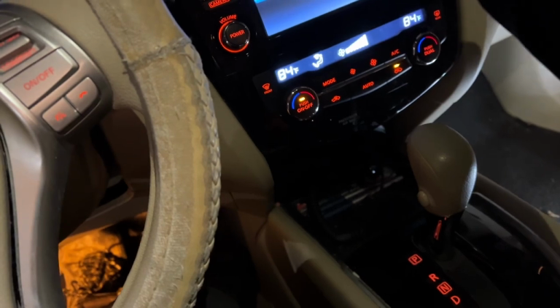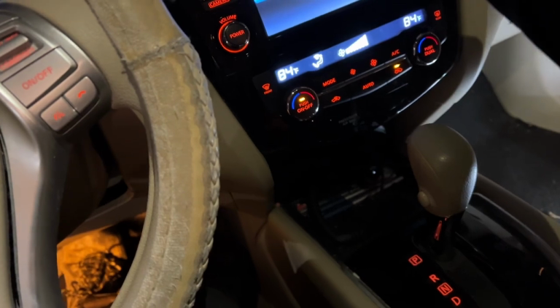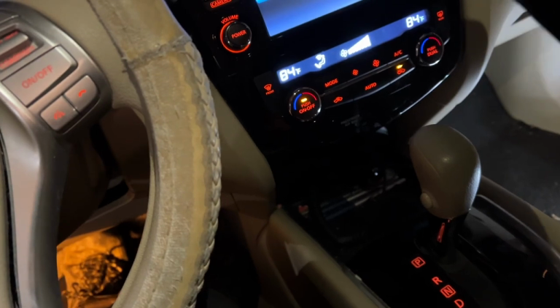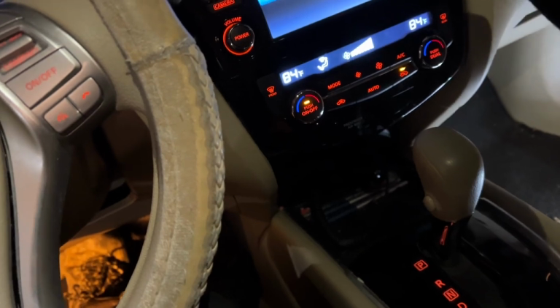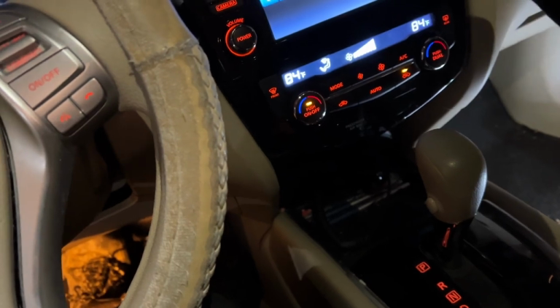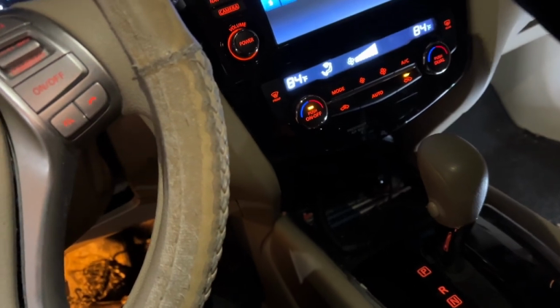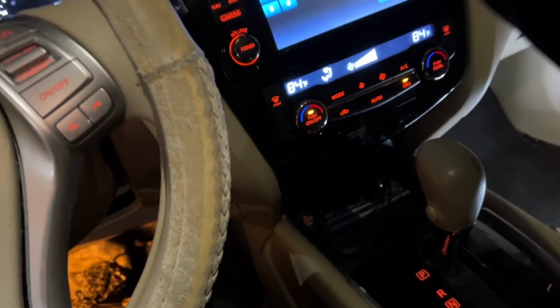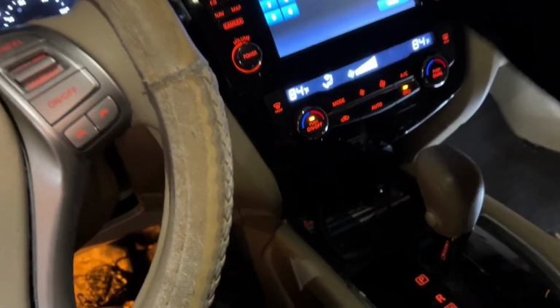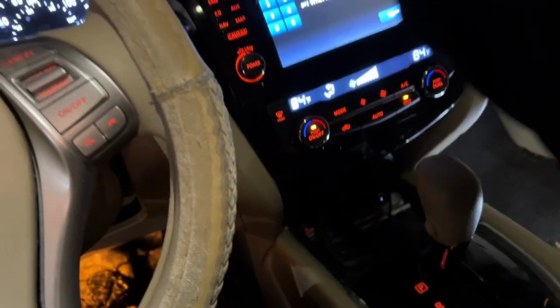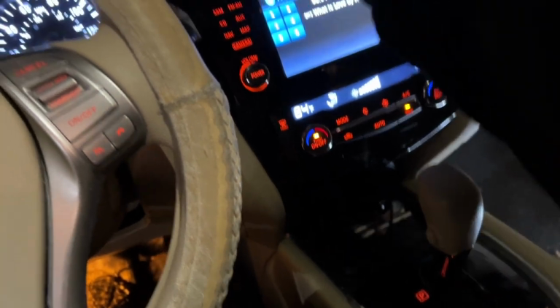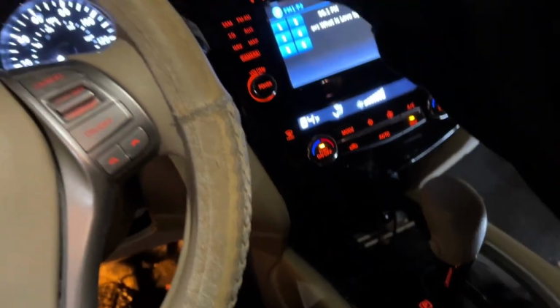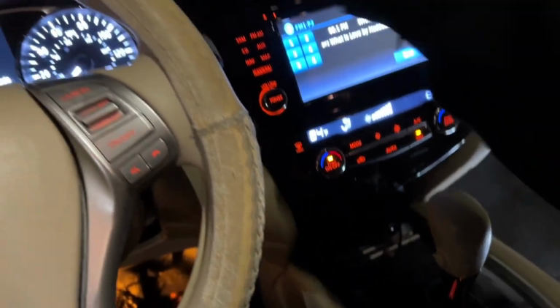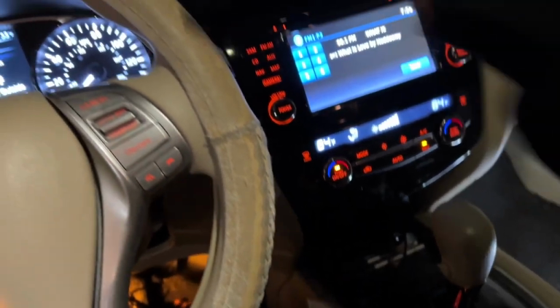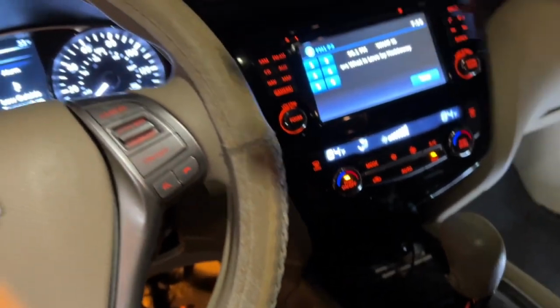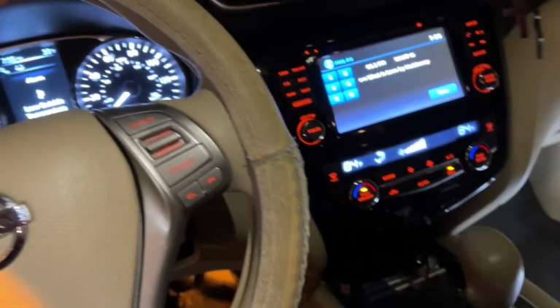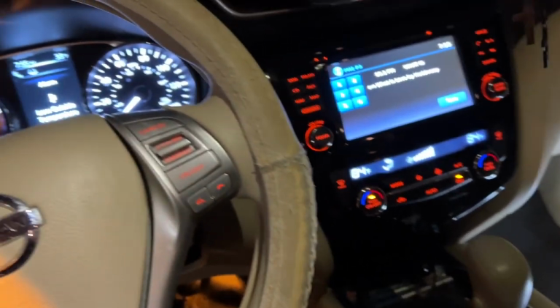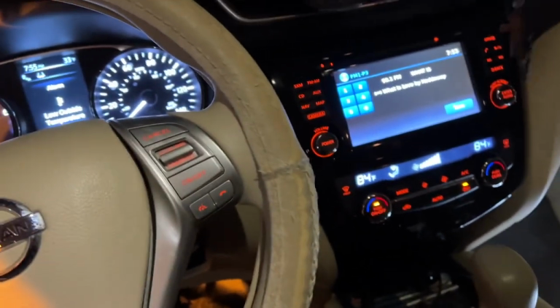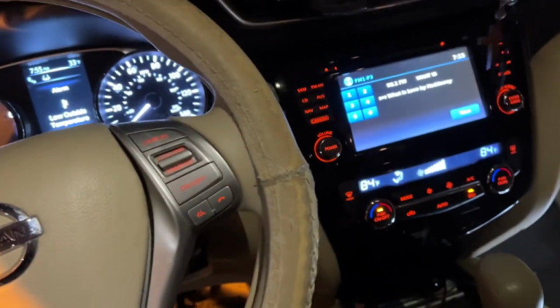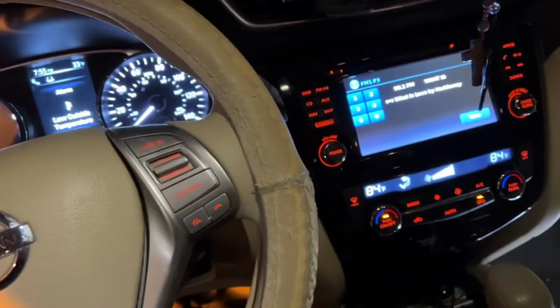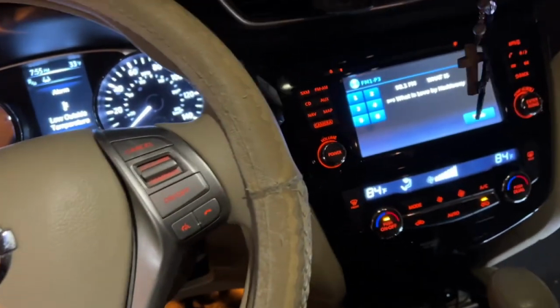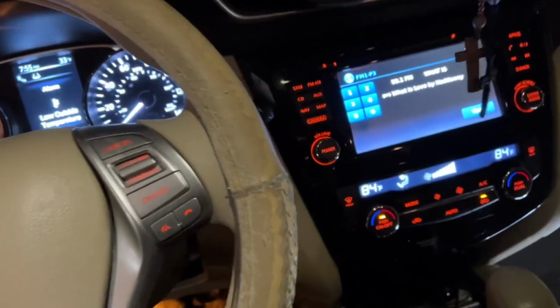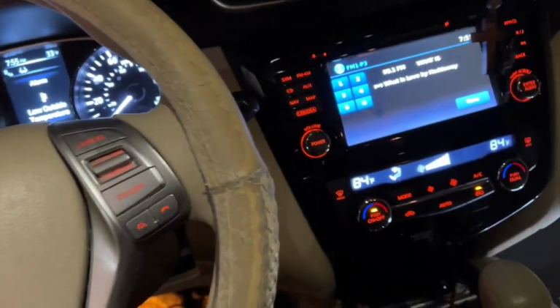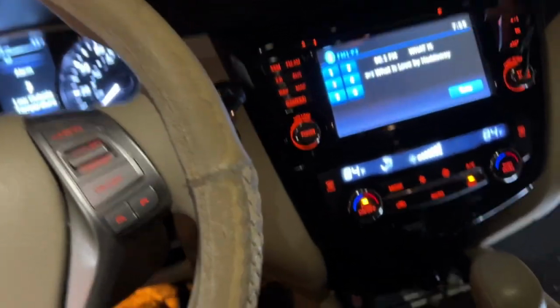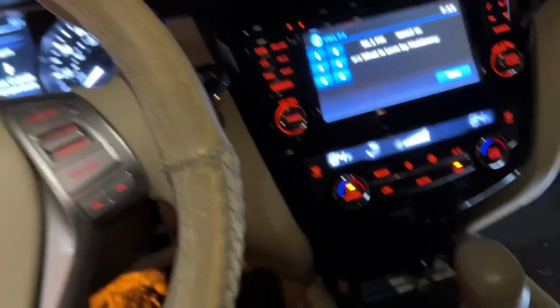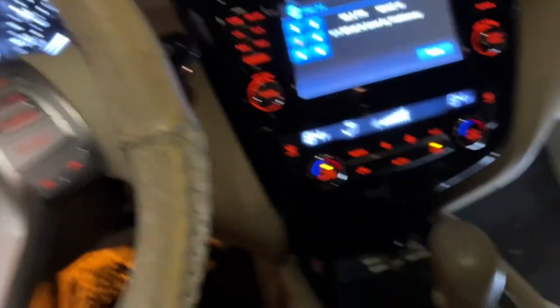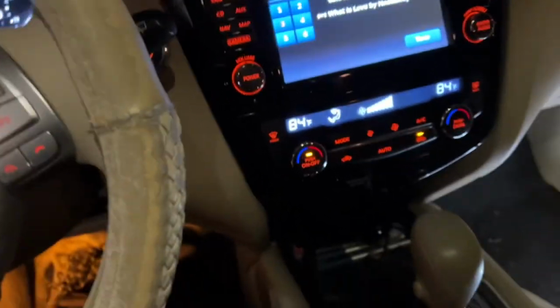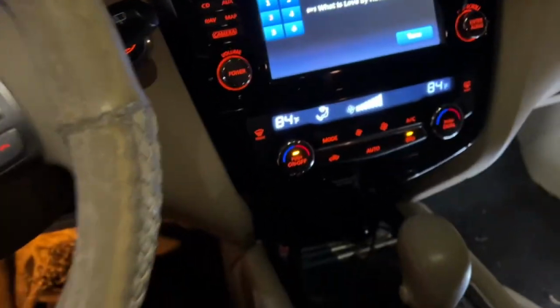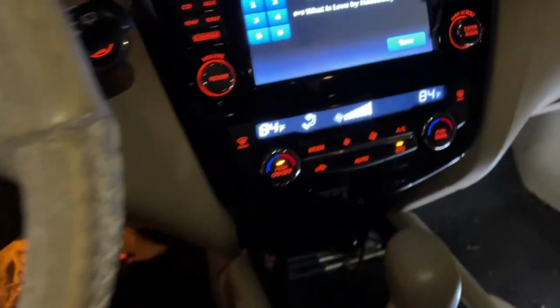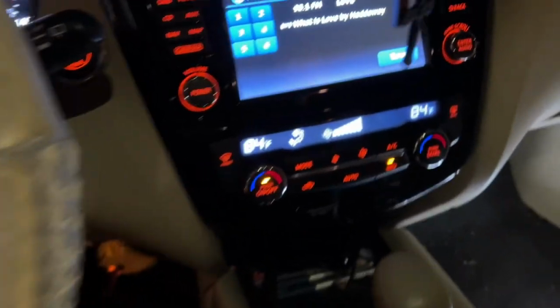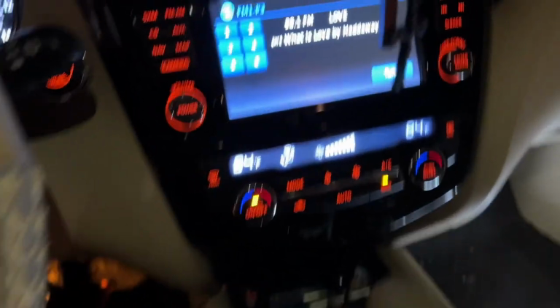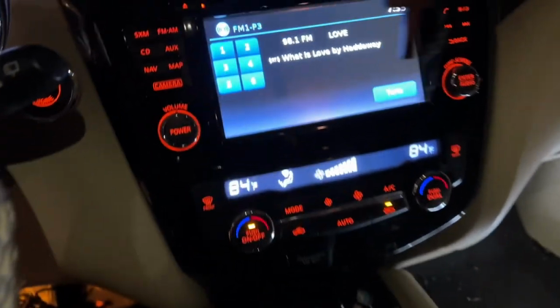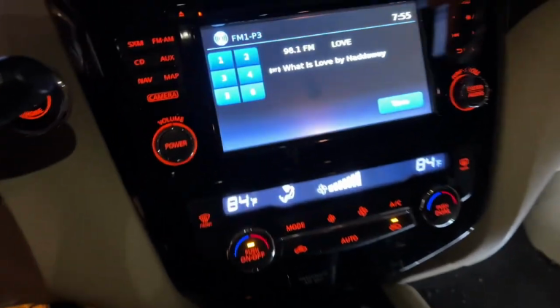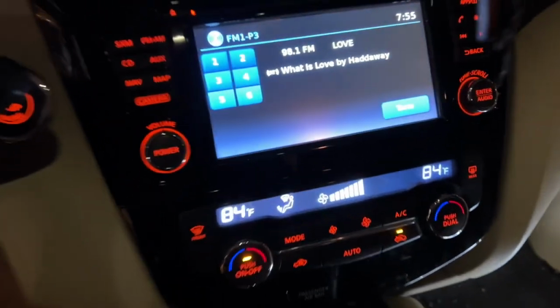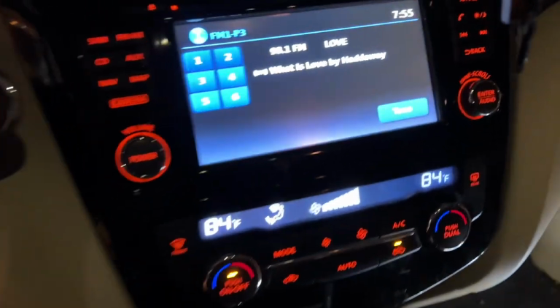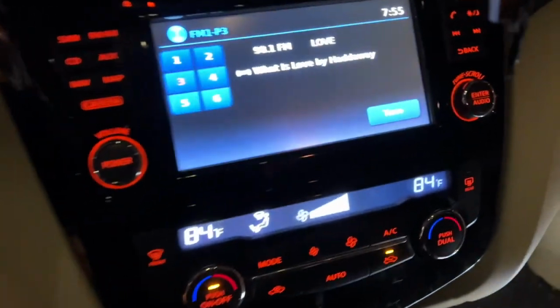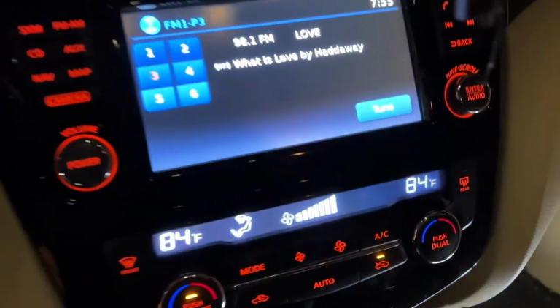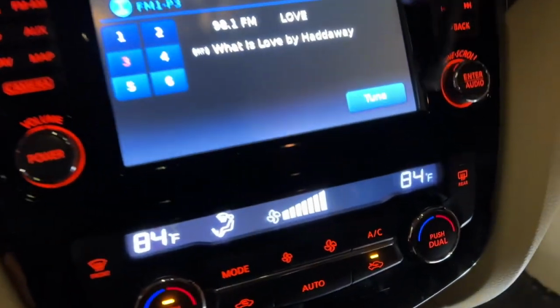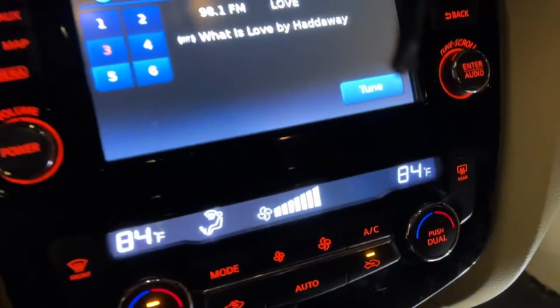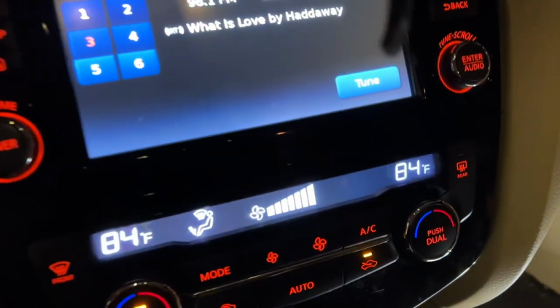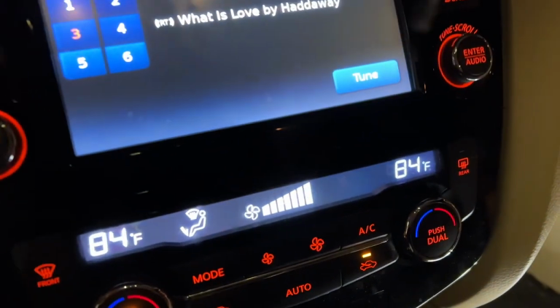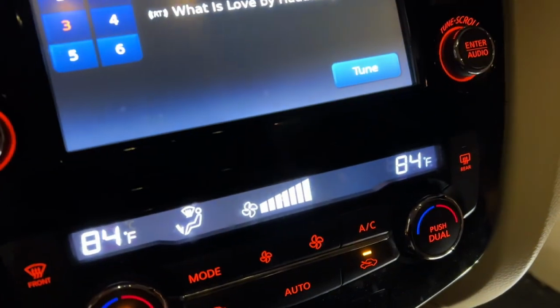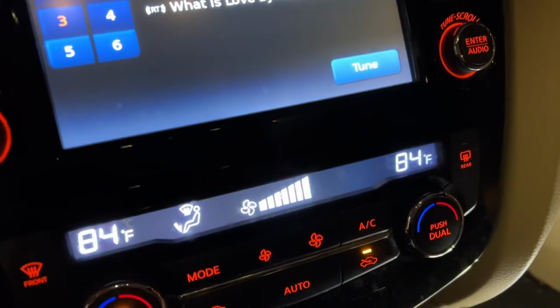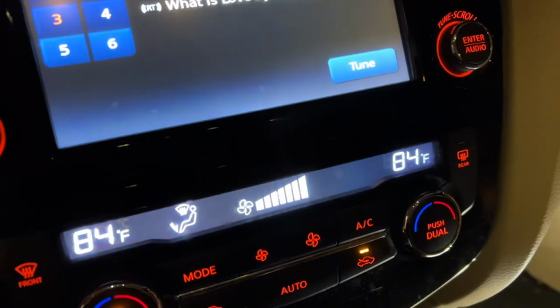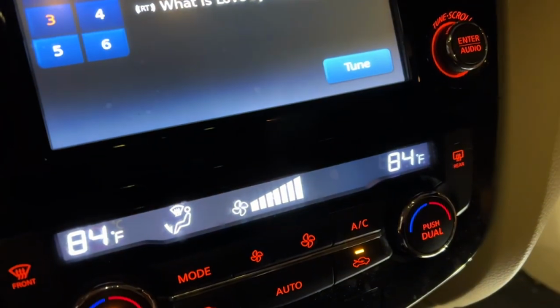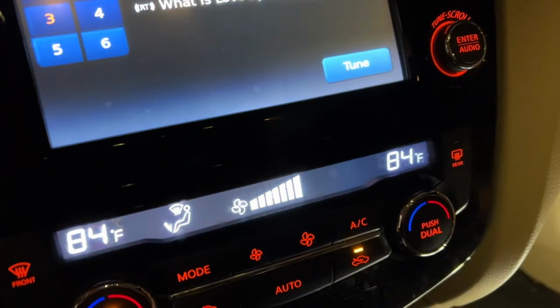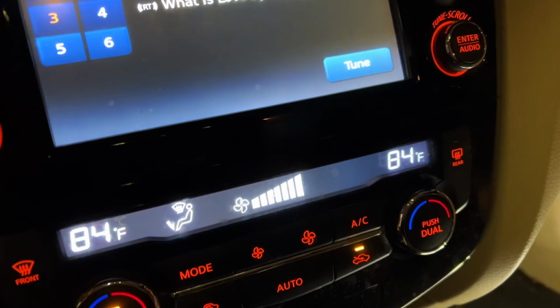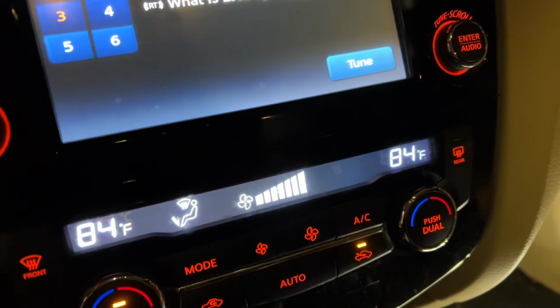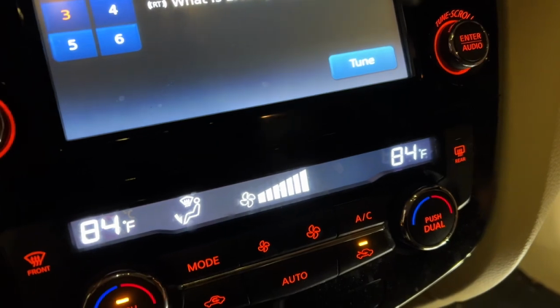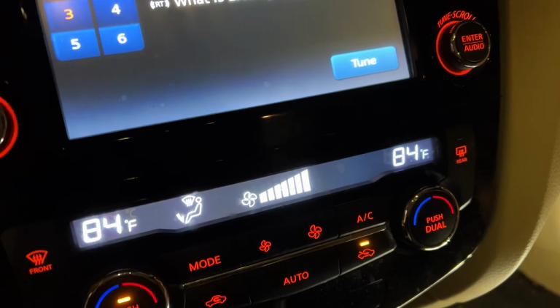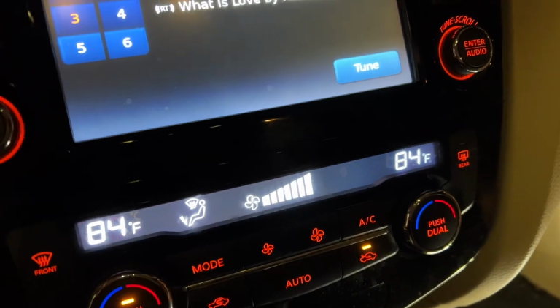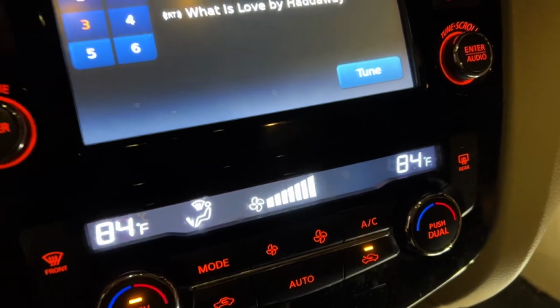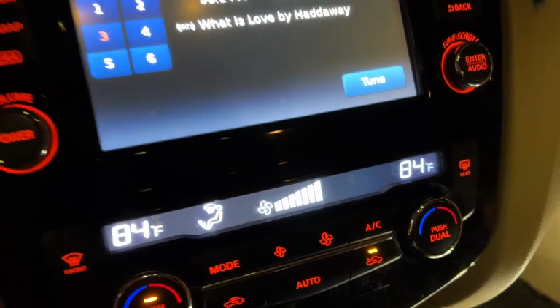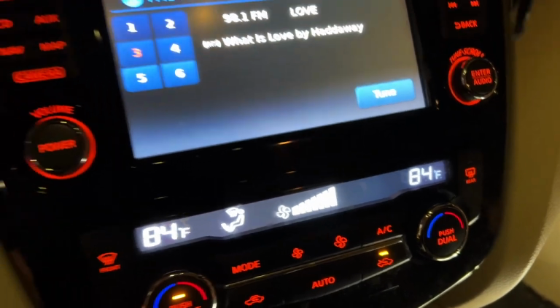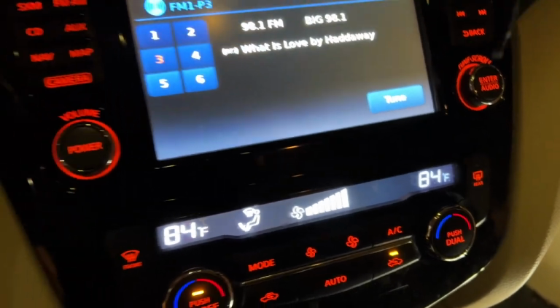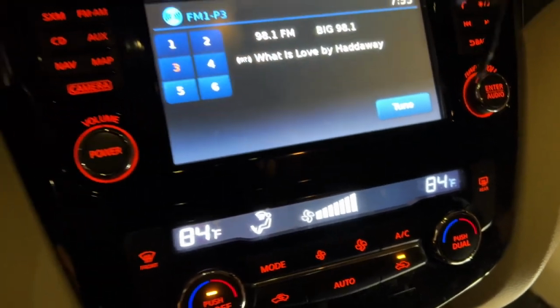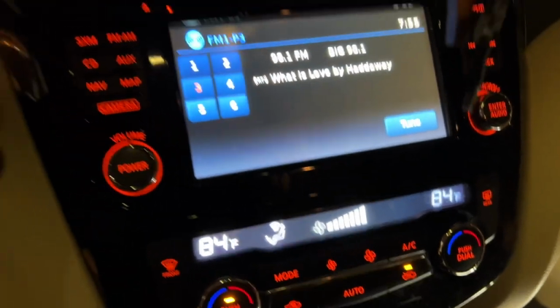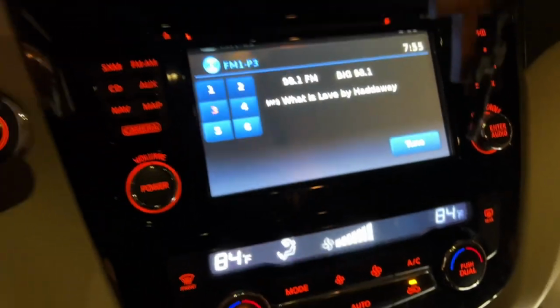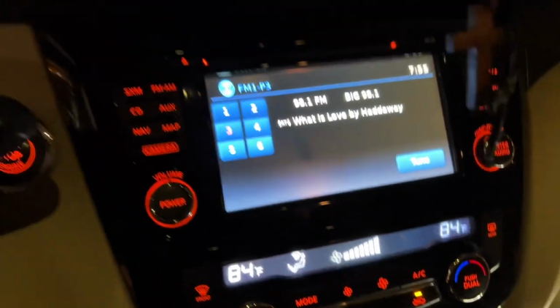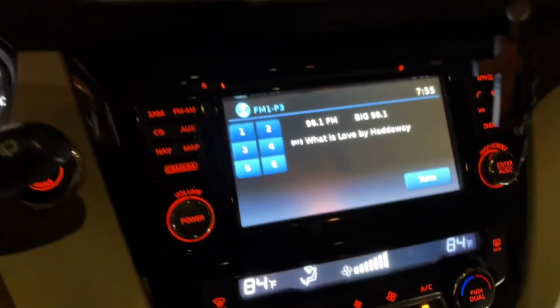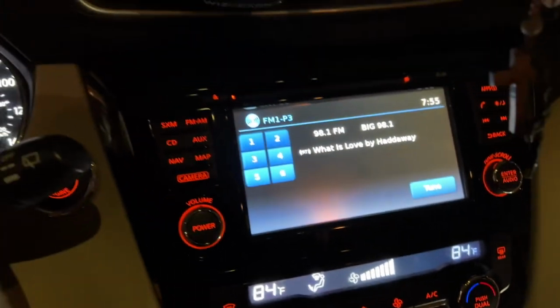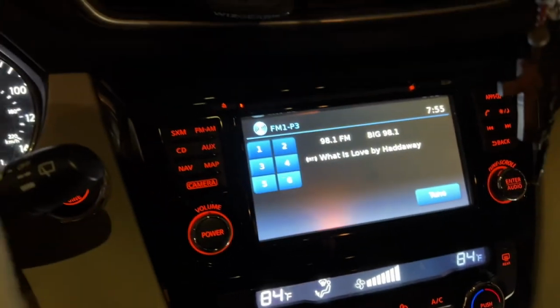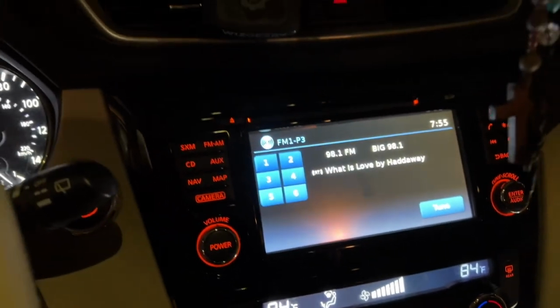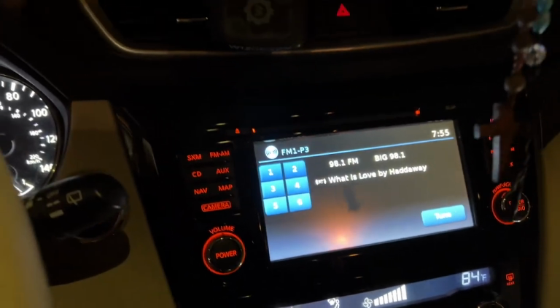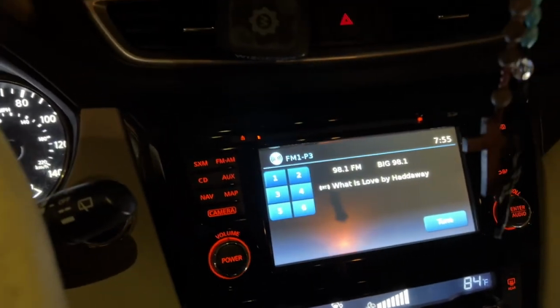Nope, we got nothing. So the blower motor's shot.